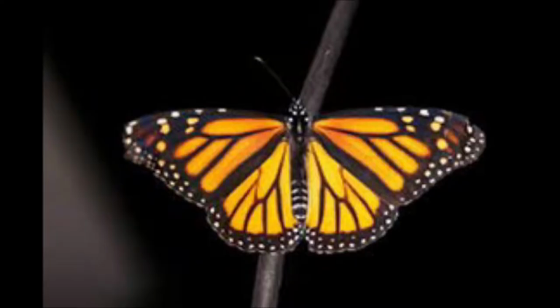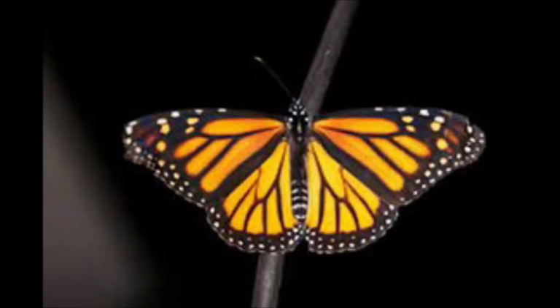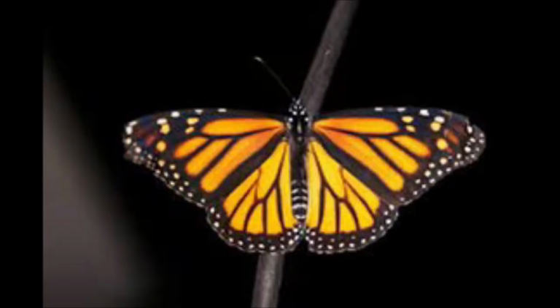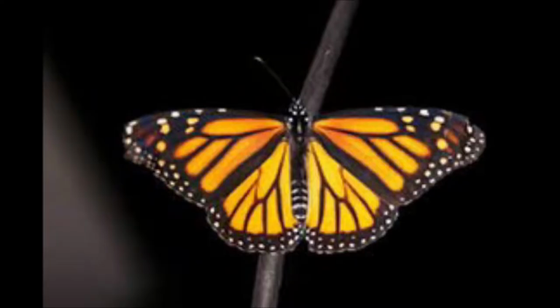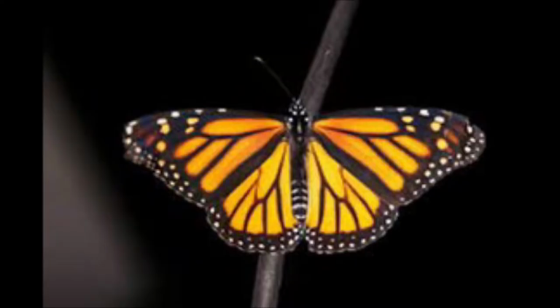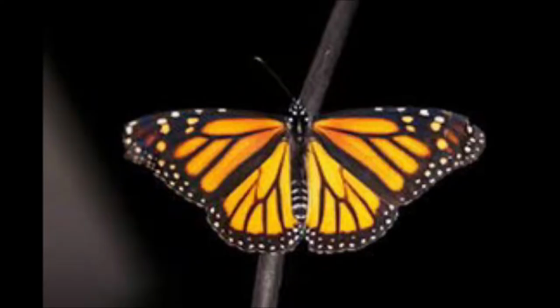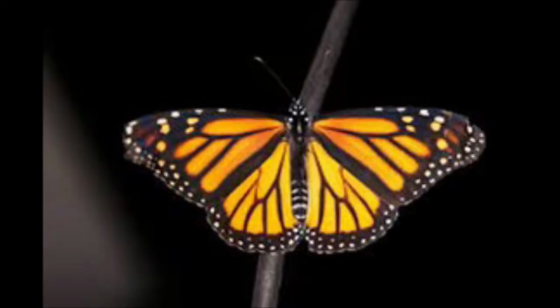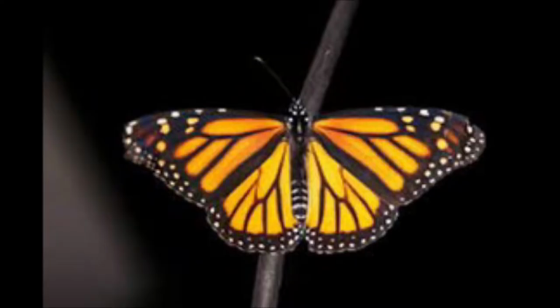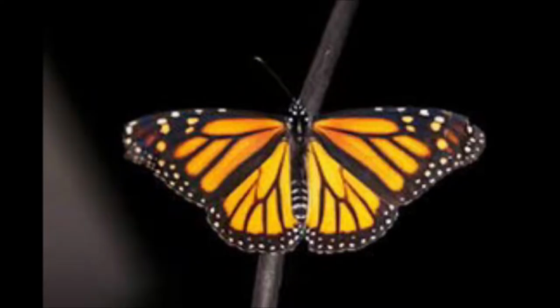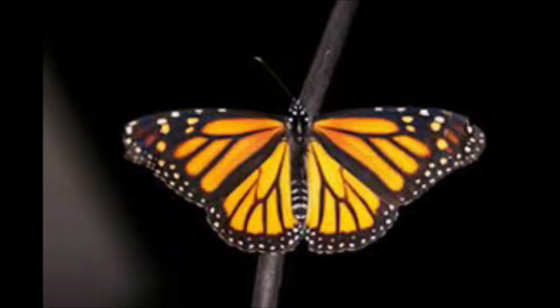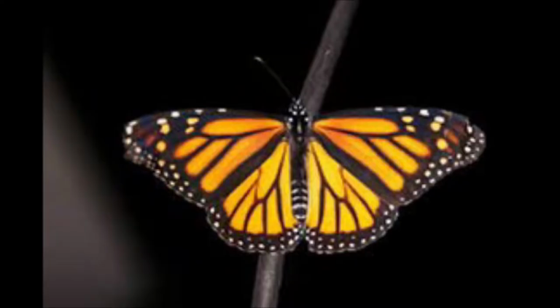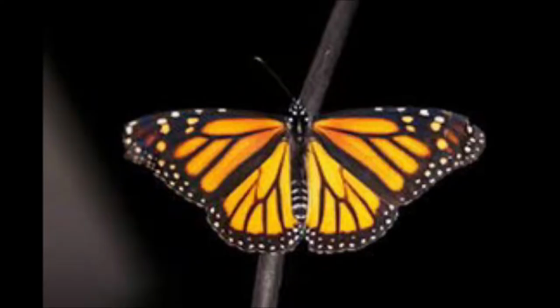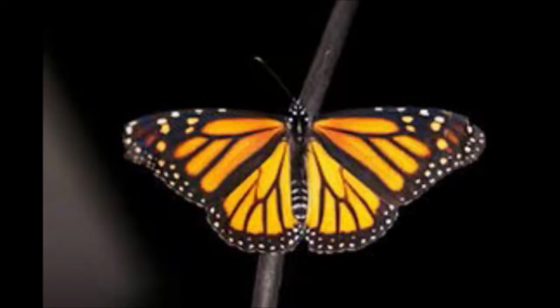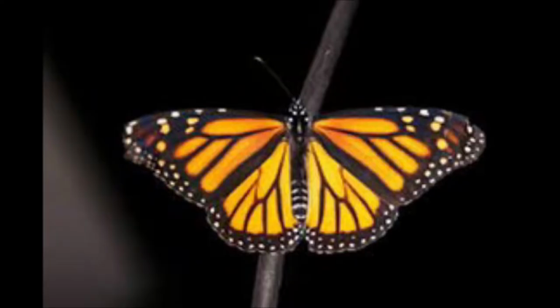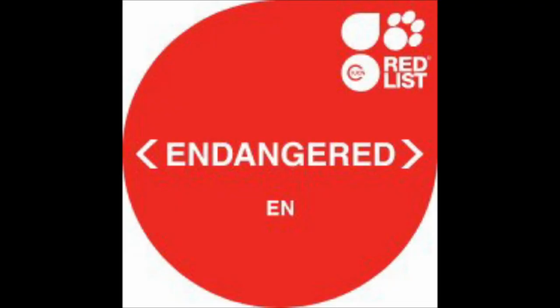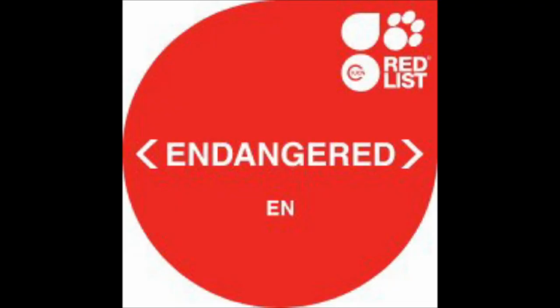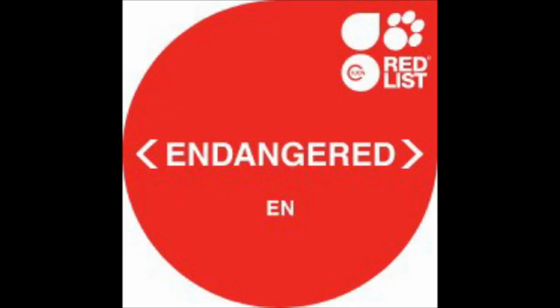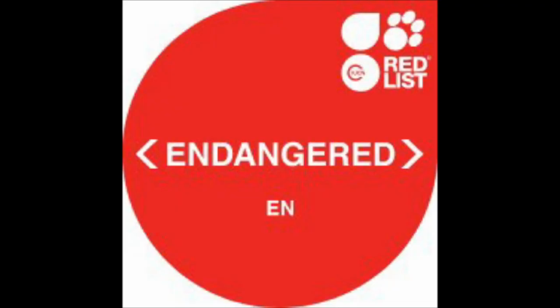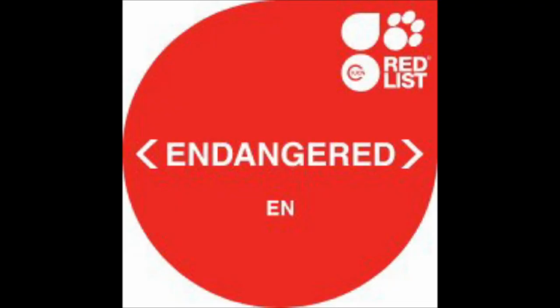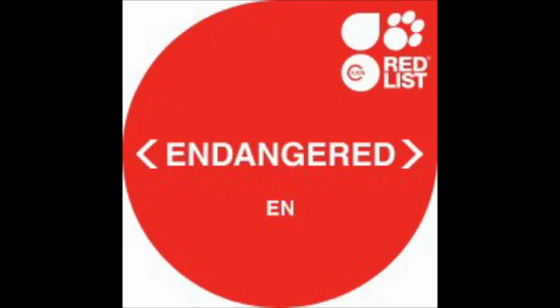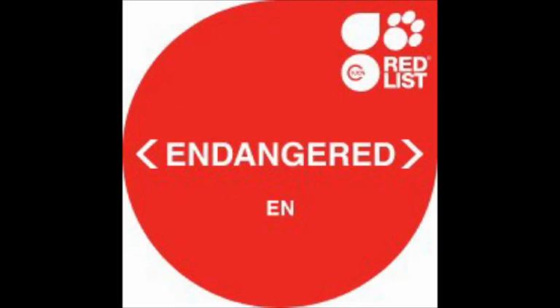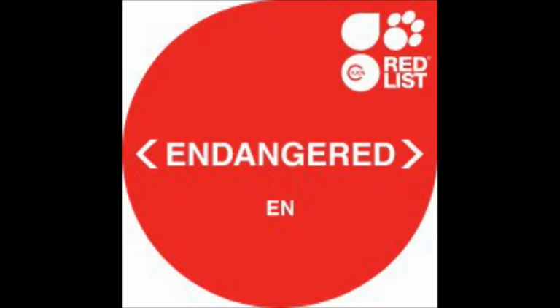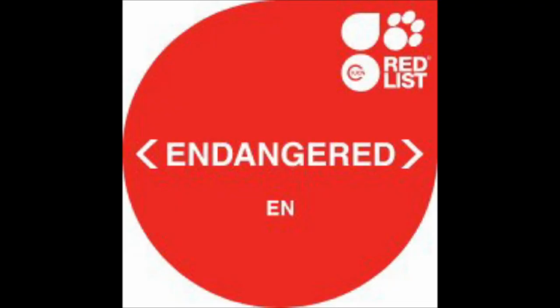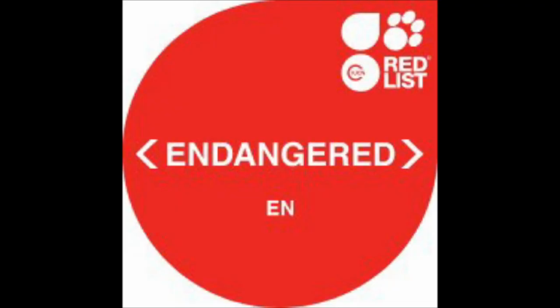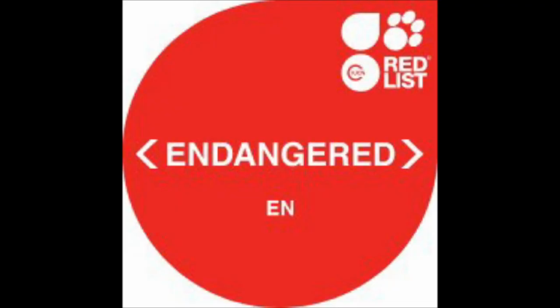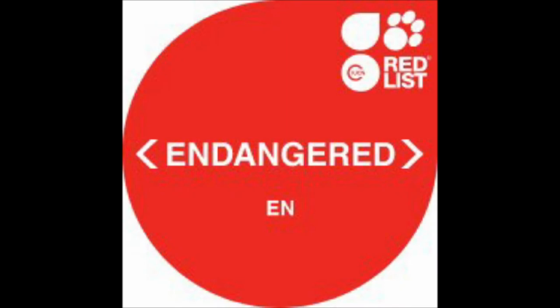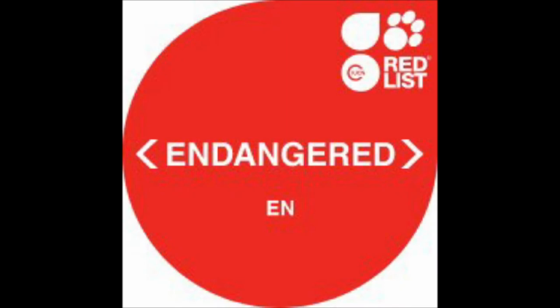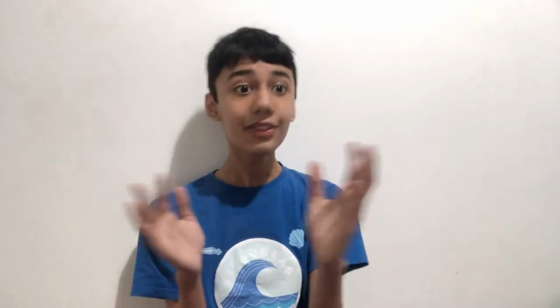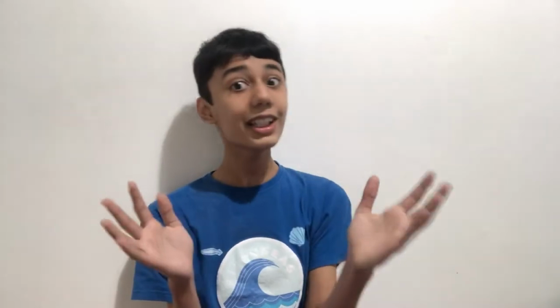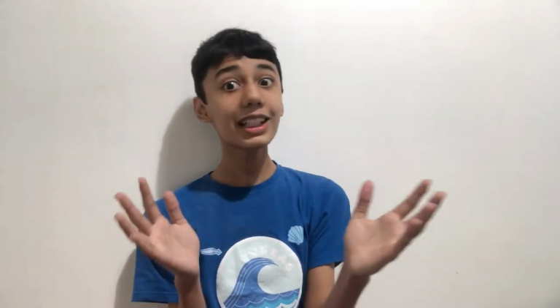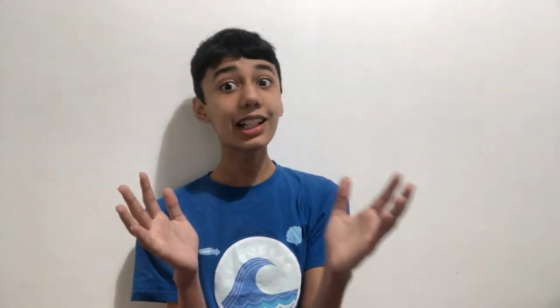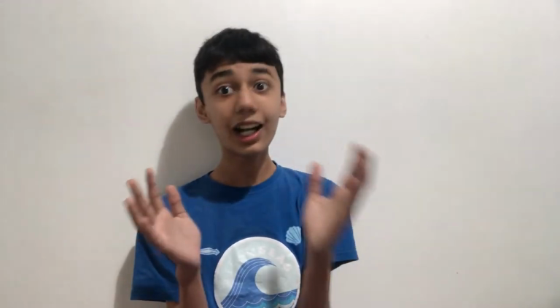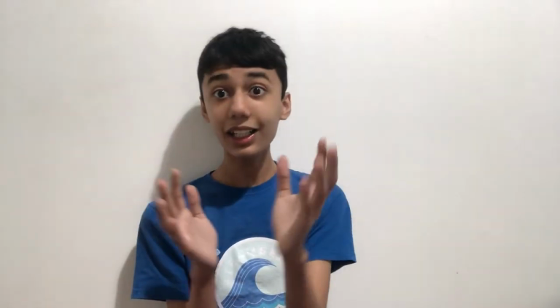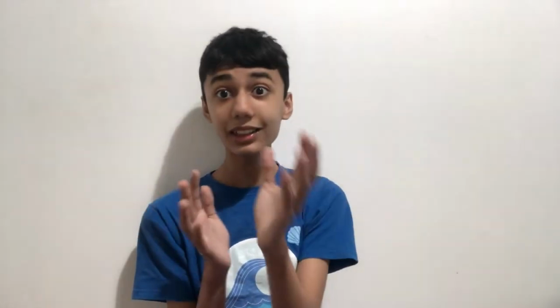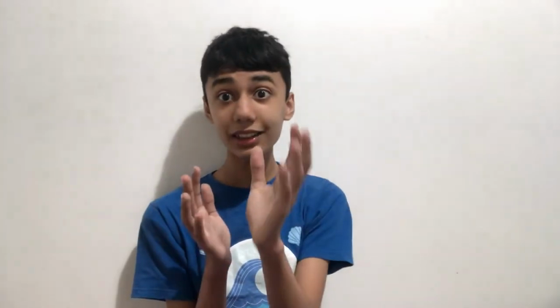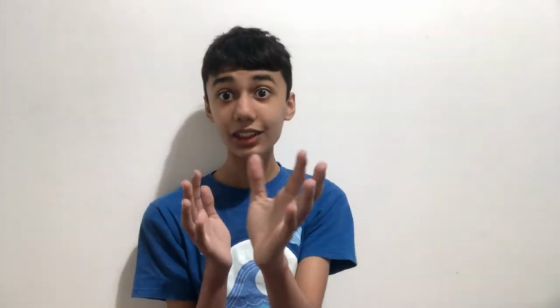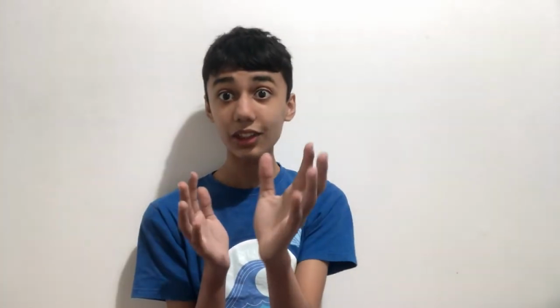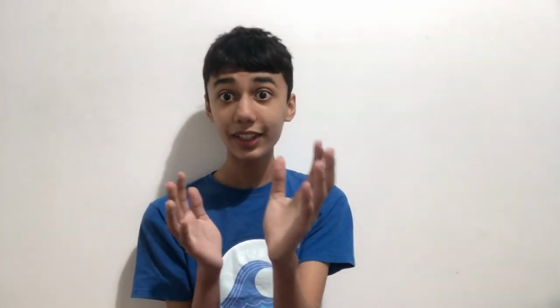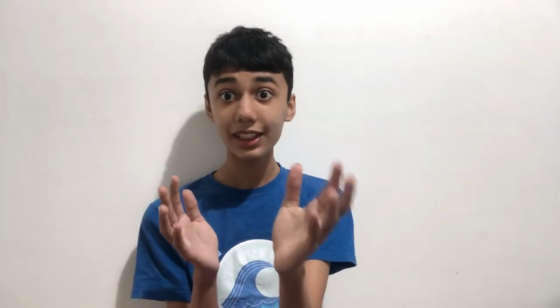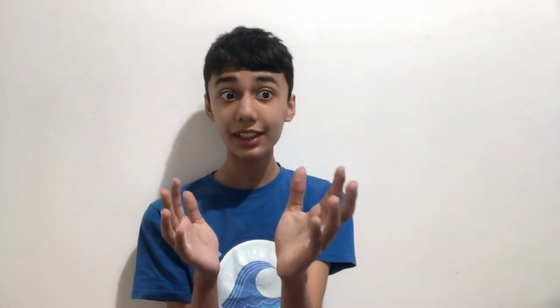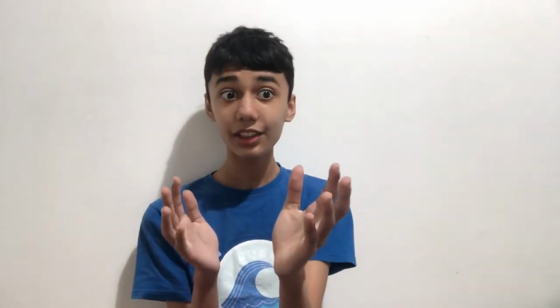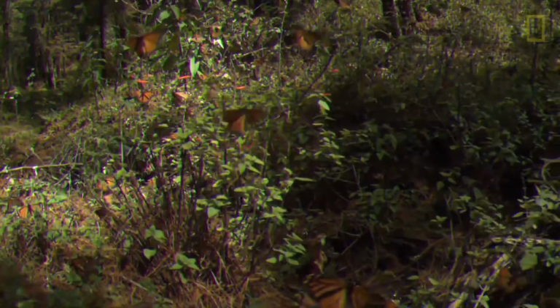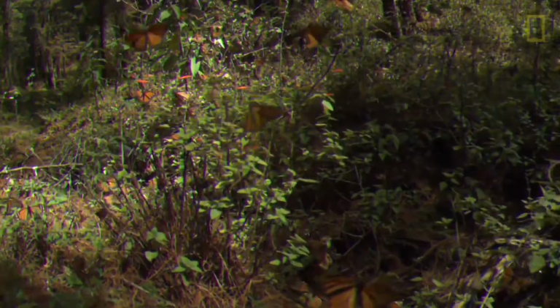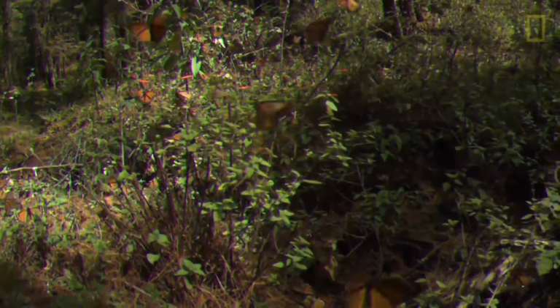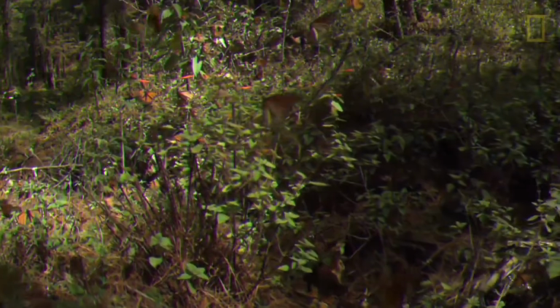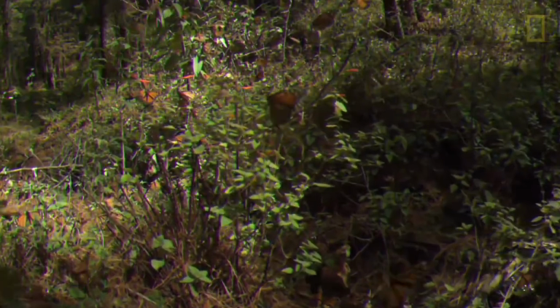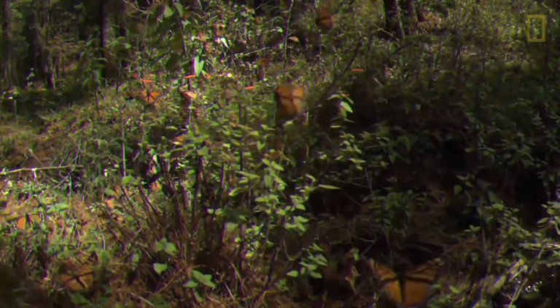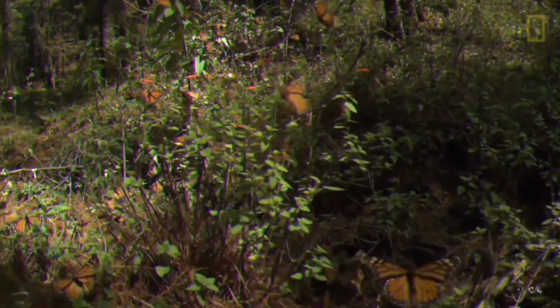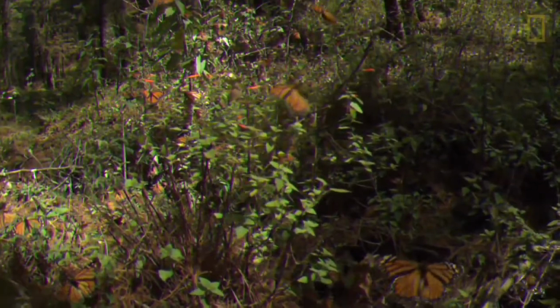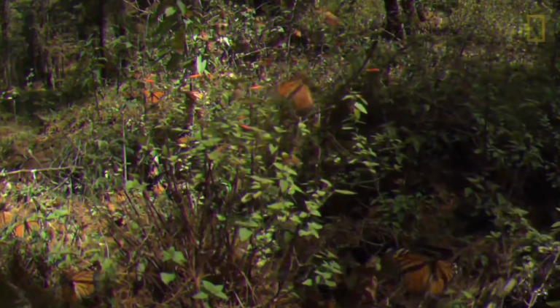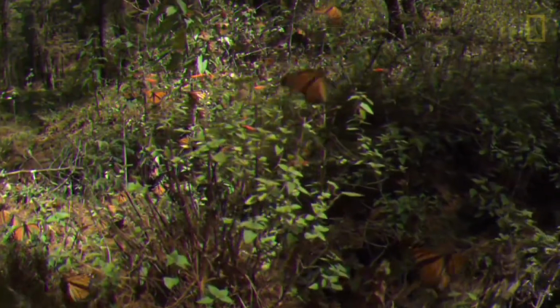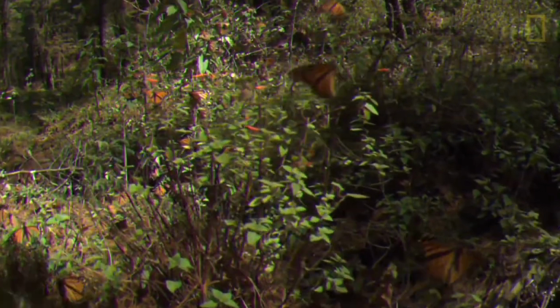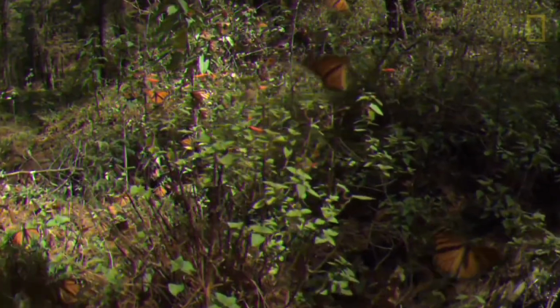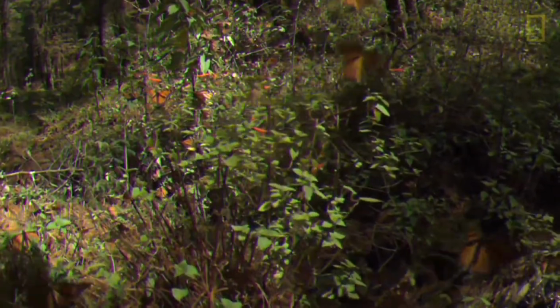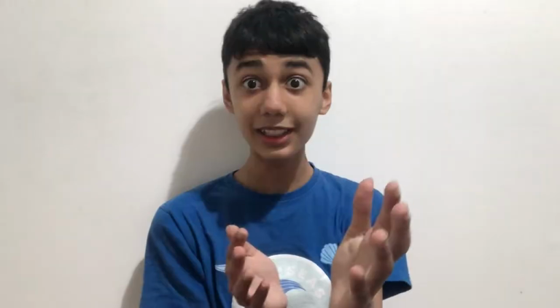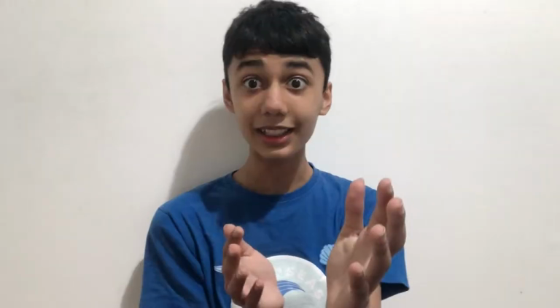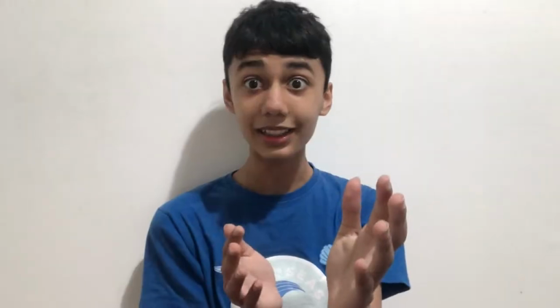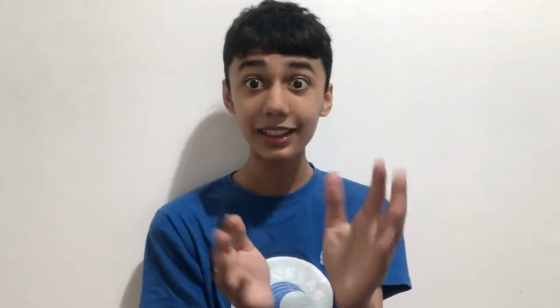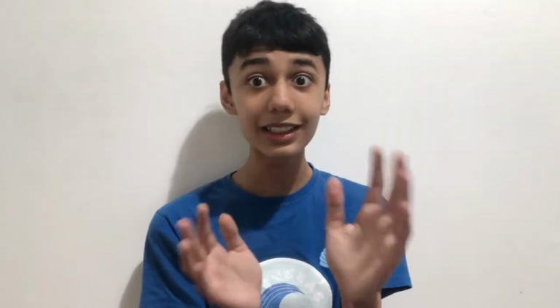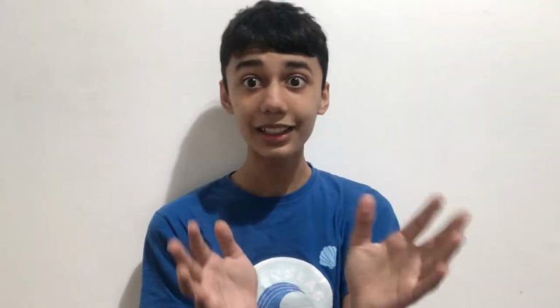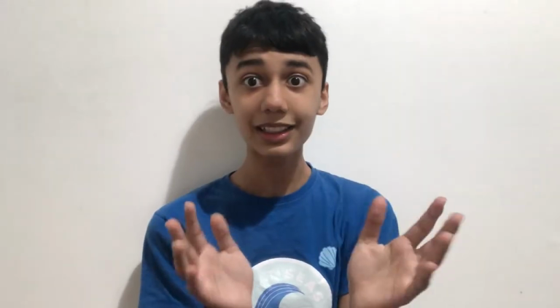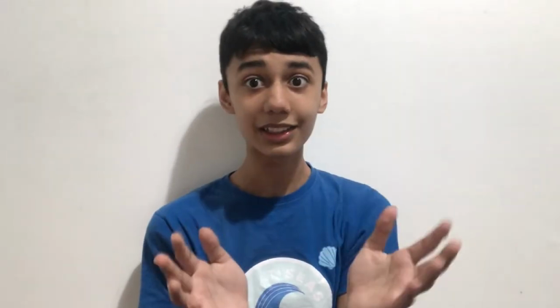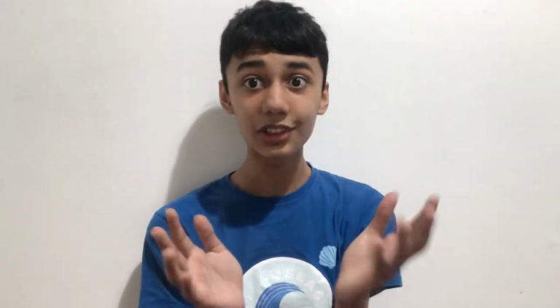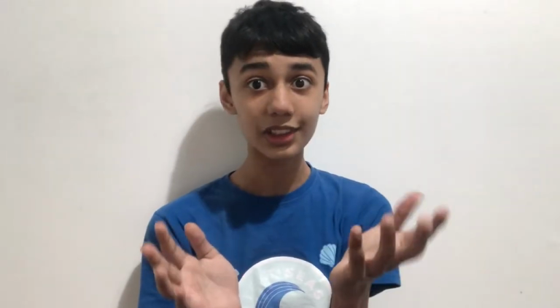Monarch butterflies fall in the endangered category, facing a higher risk of extinction in the wild. Obviously, this isn't good.